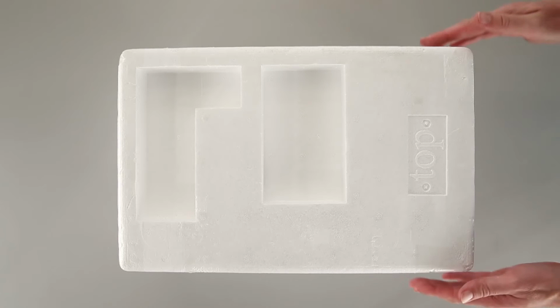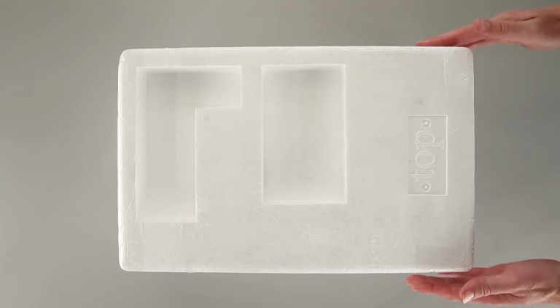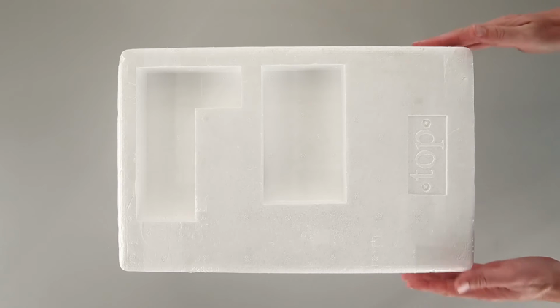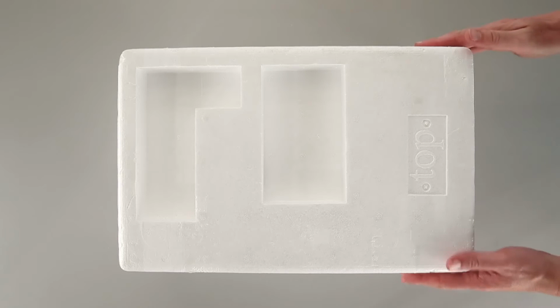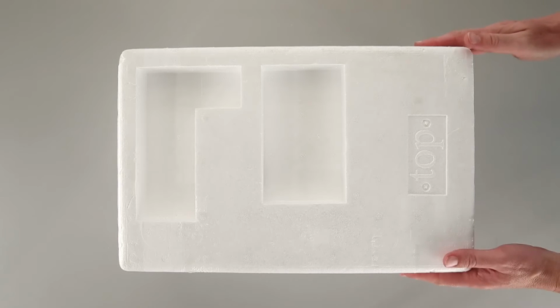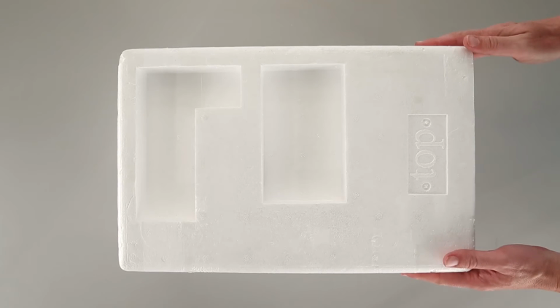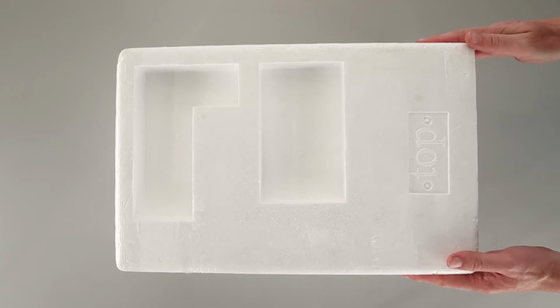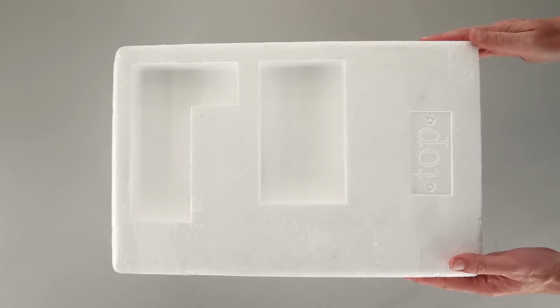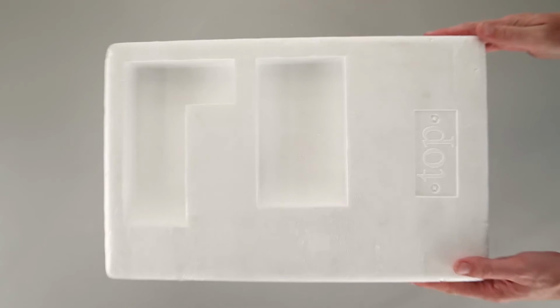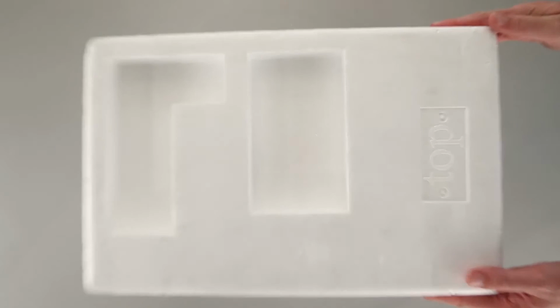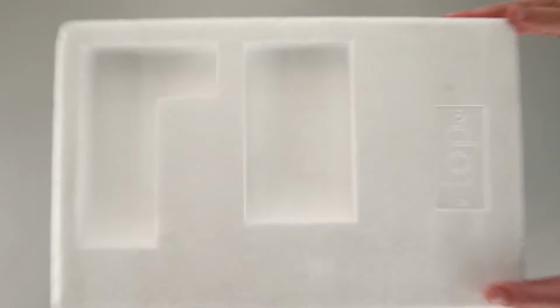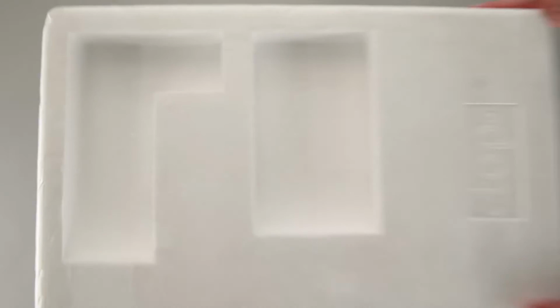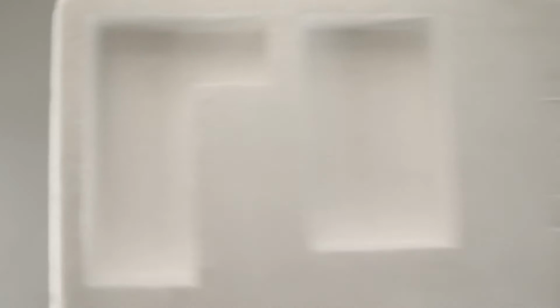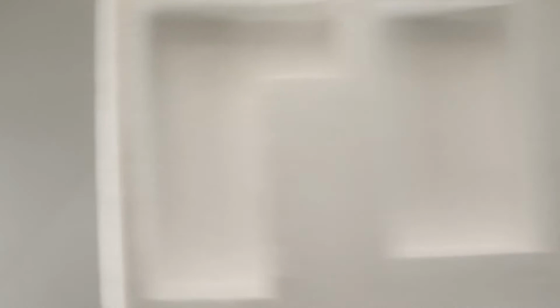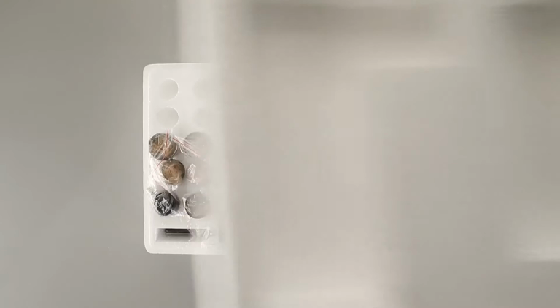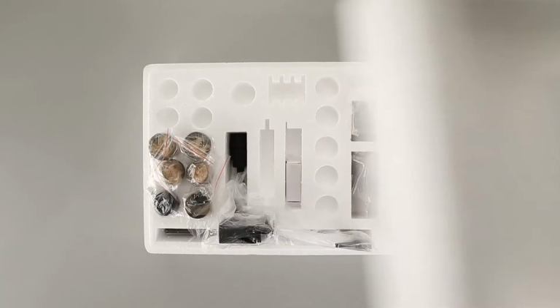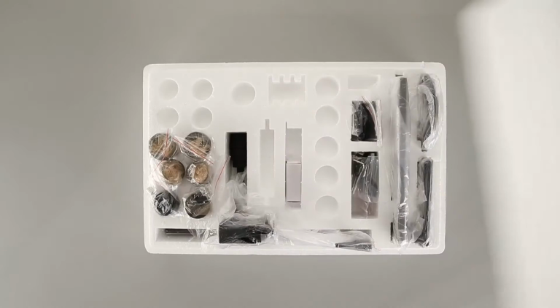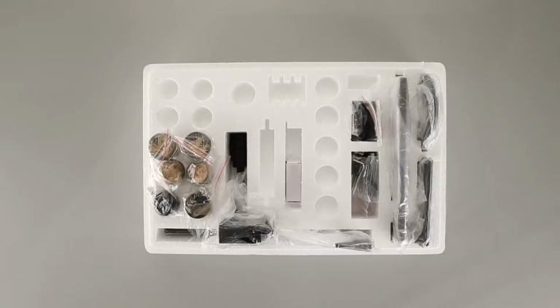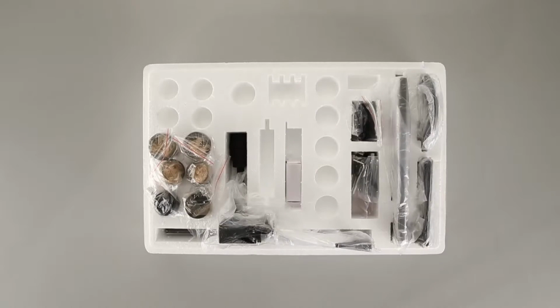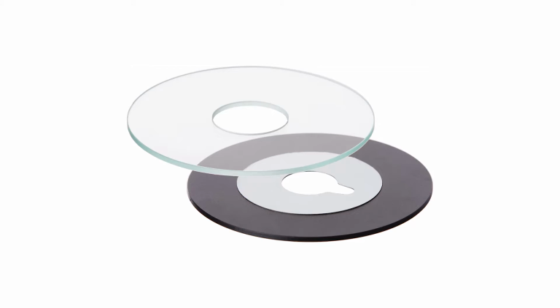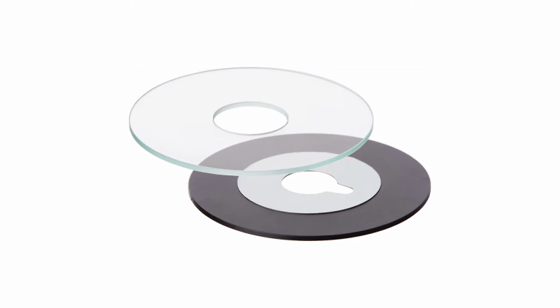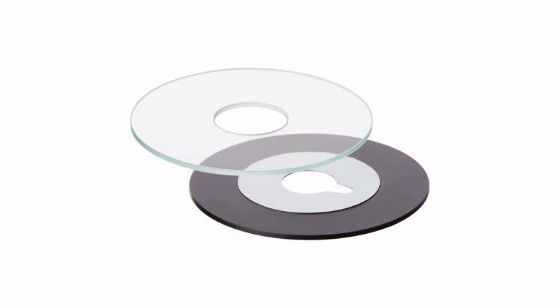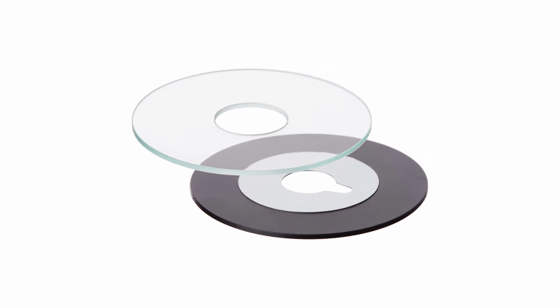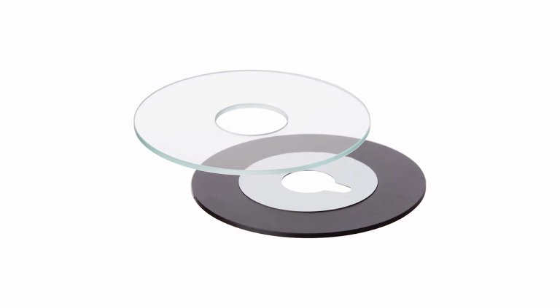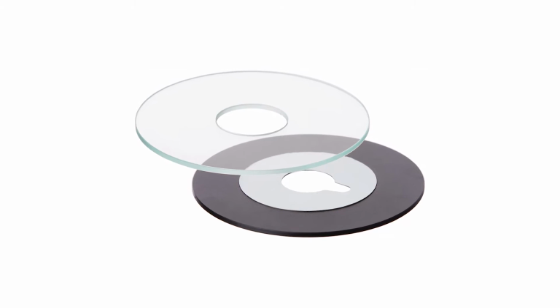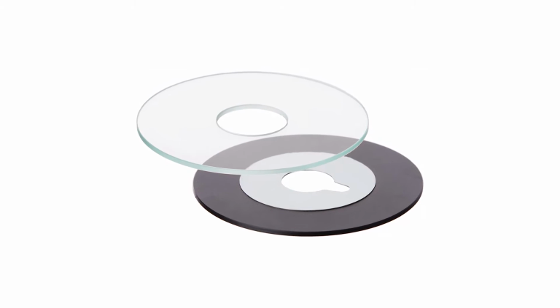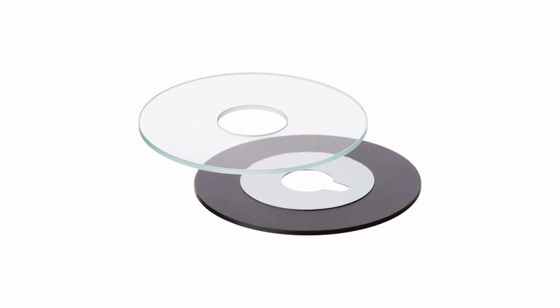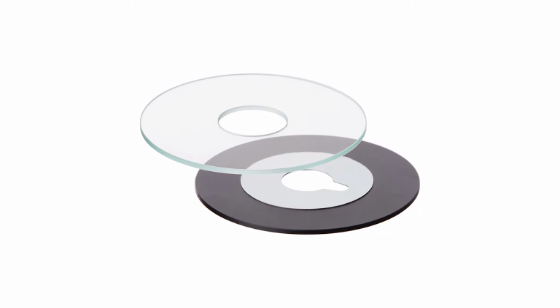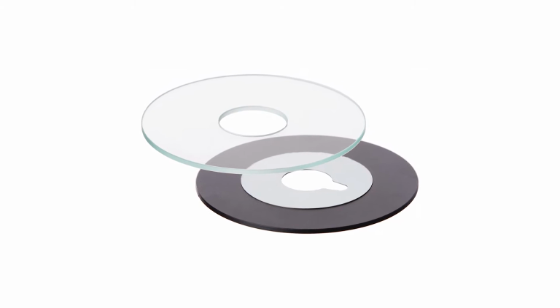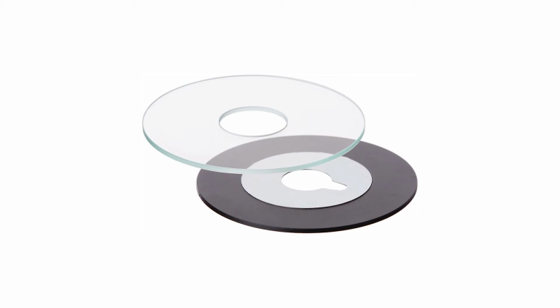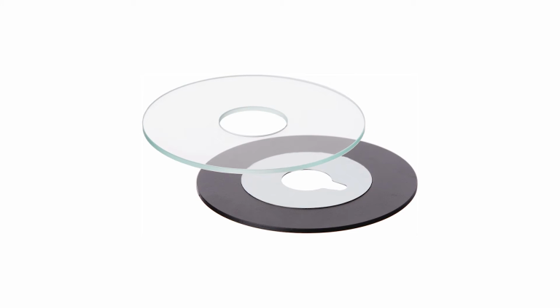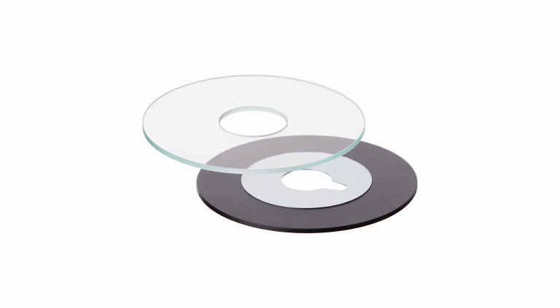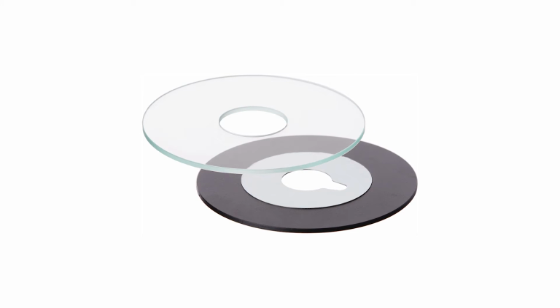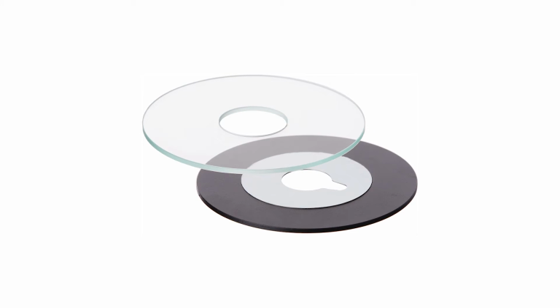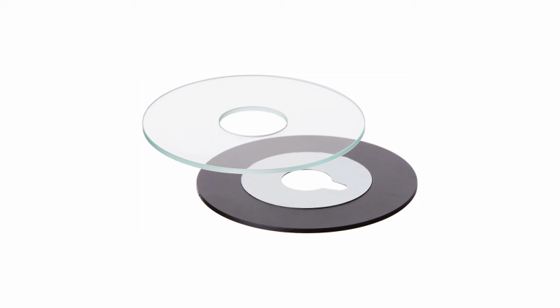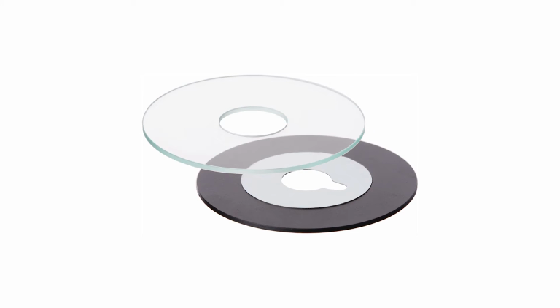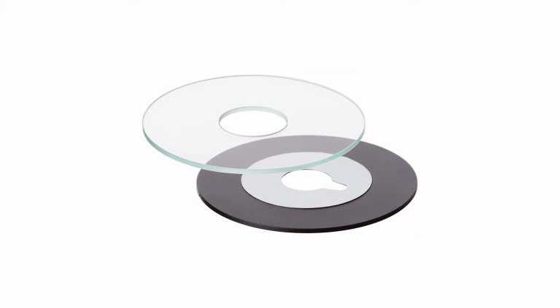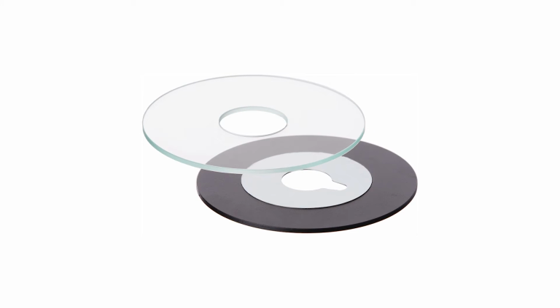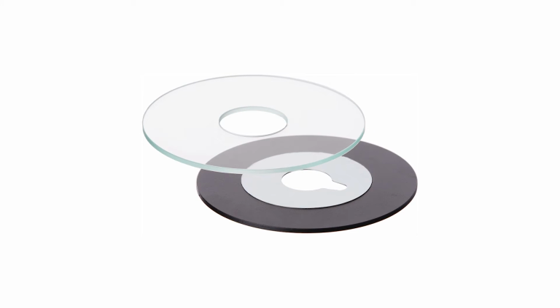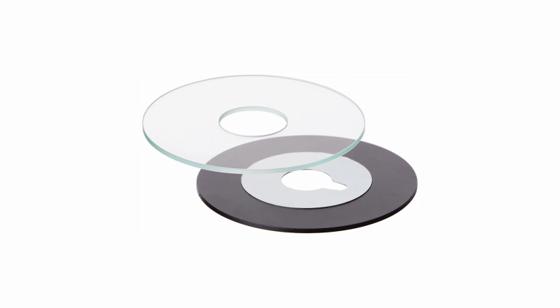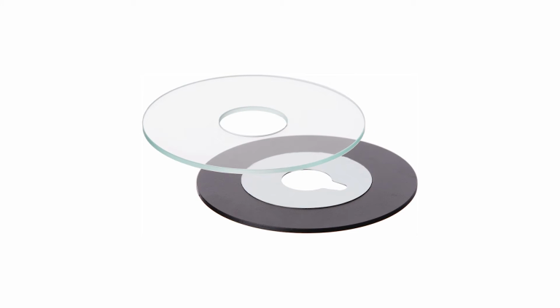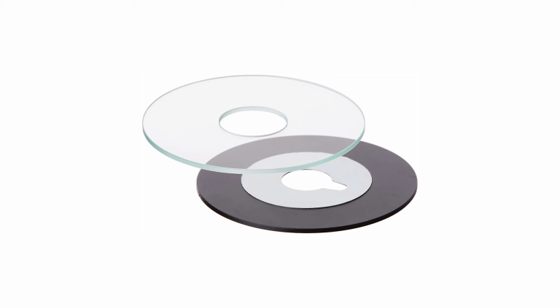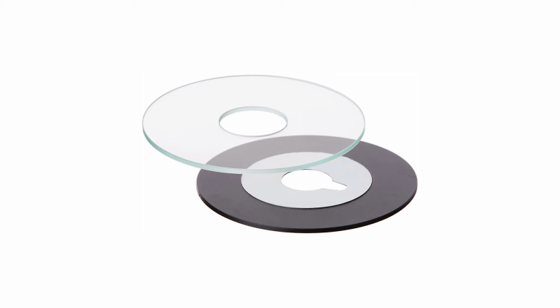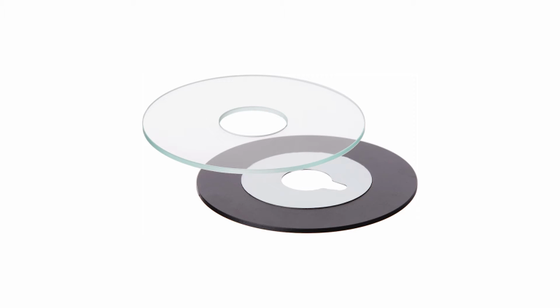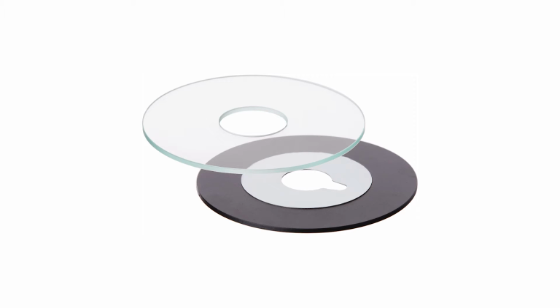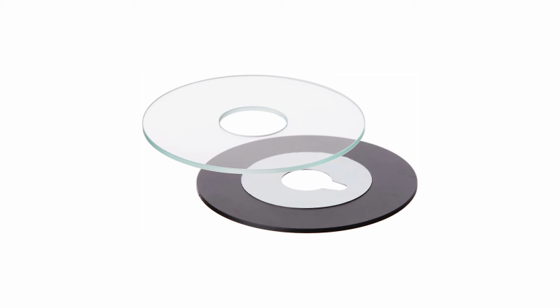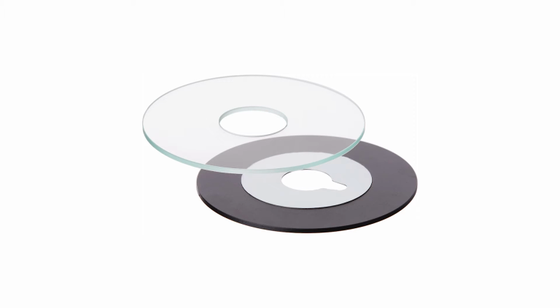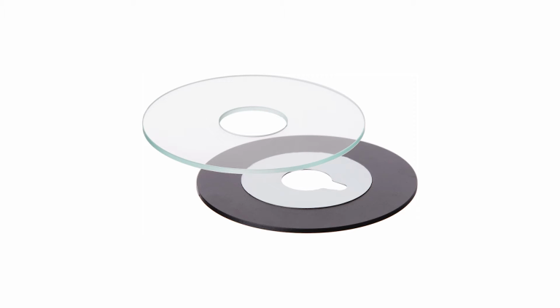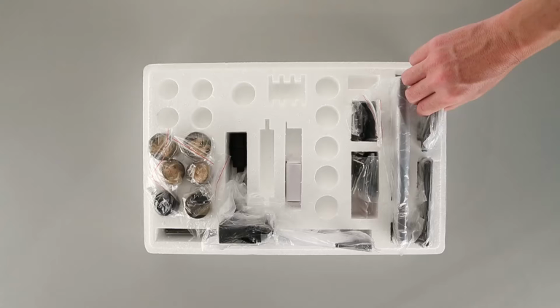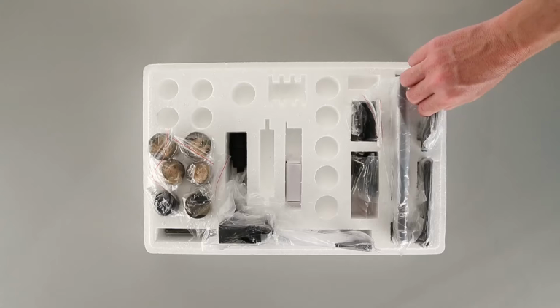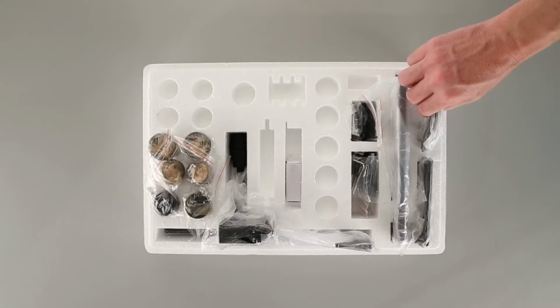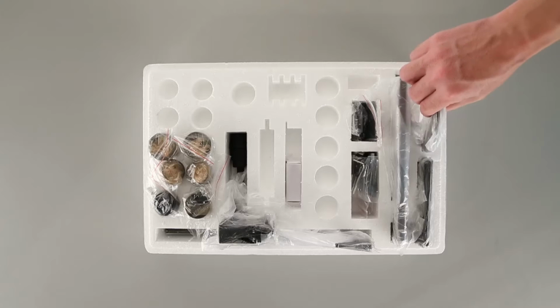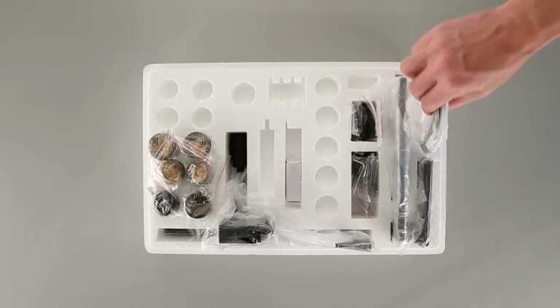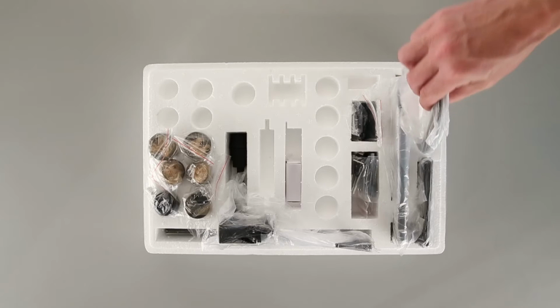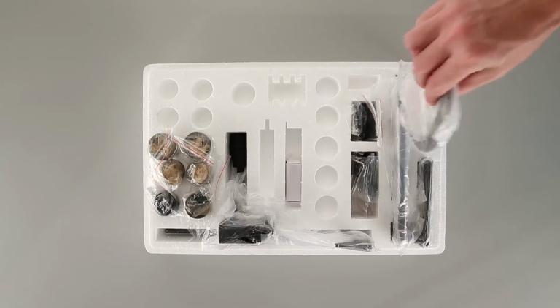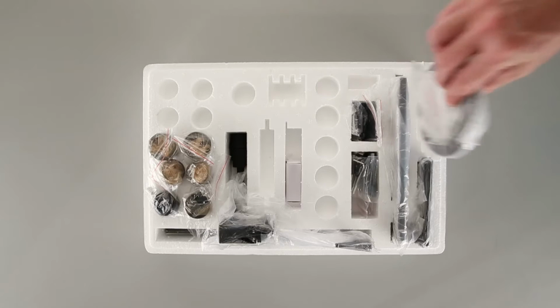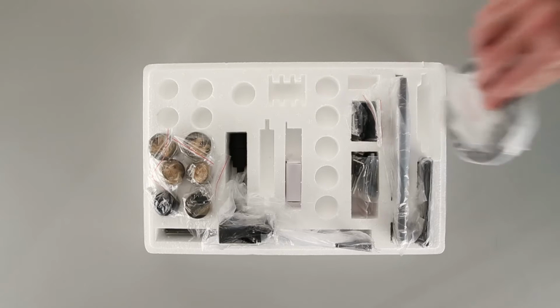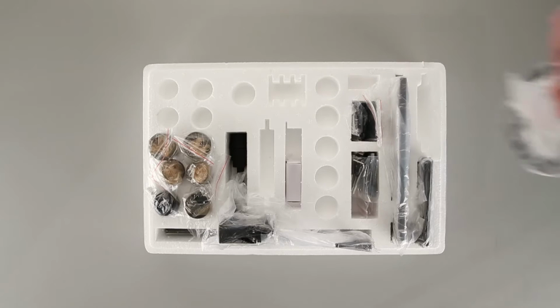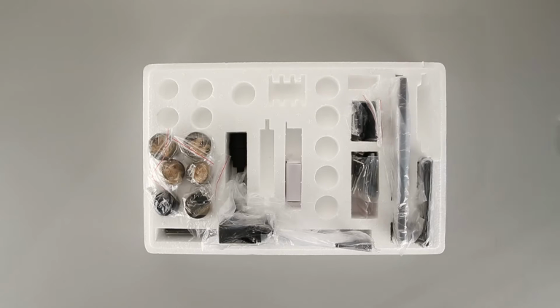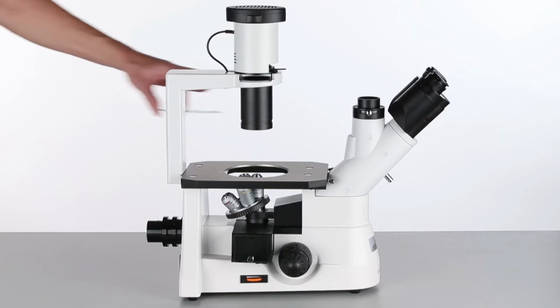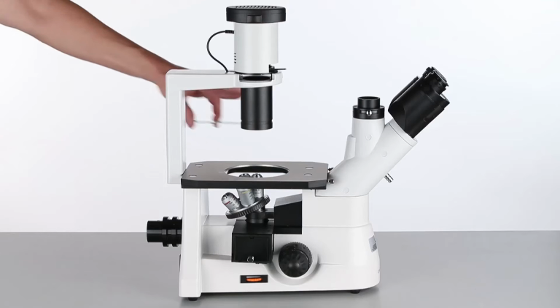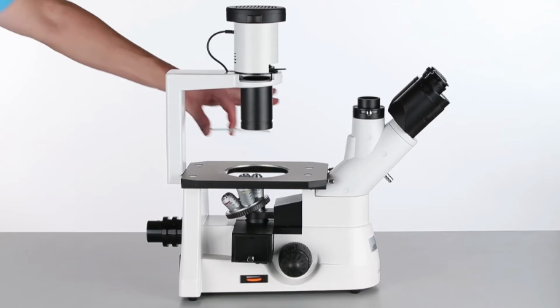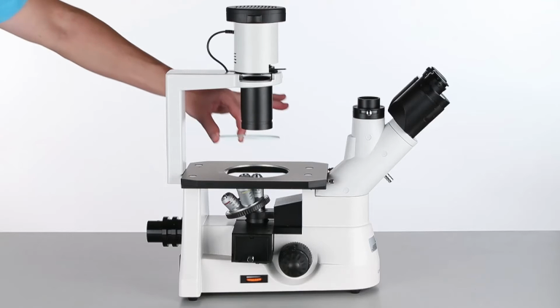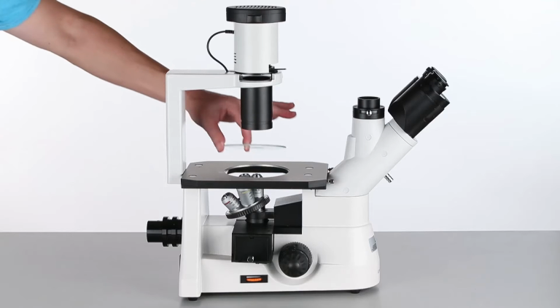This microscope comes with two stage plates. One is a transparent glass plate, the other is metallic. We'll use the glass plate for now.